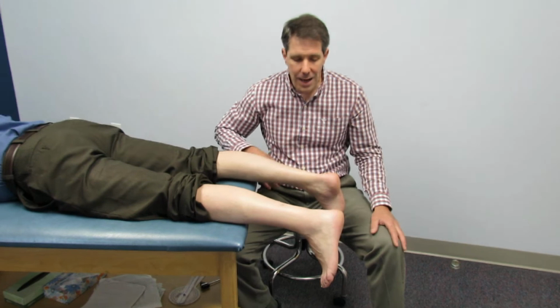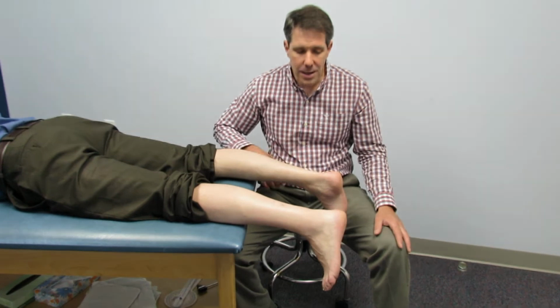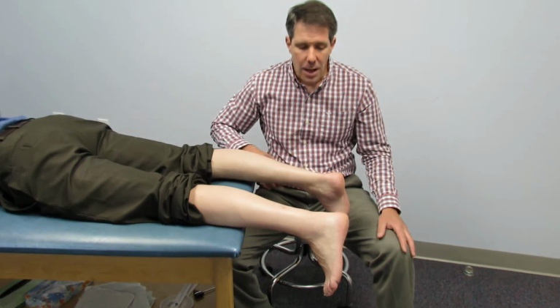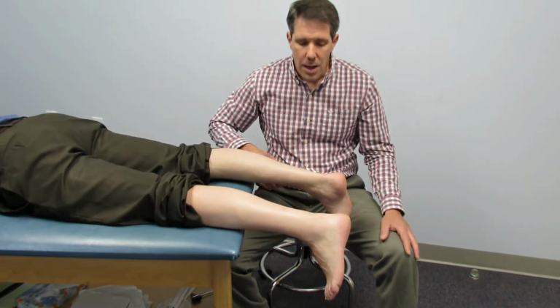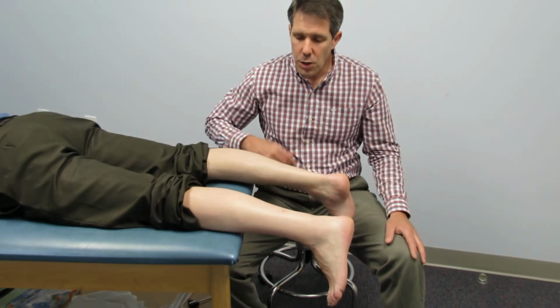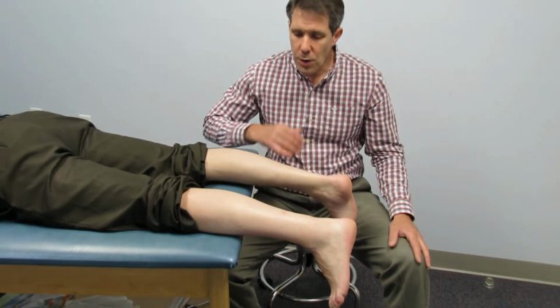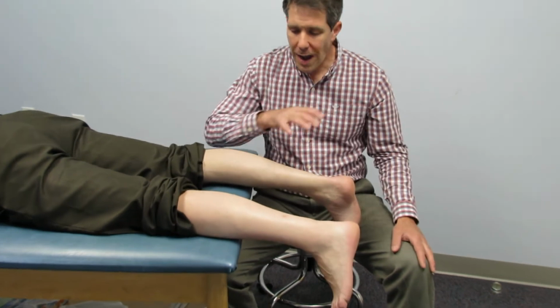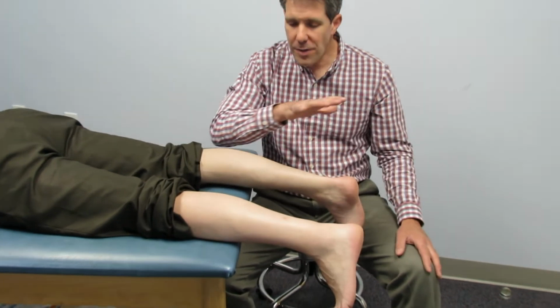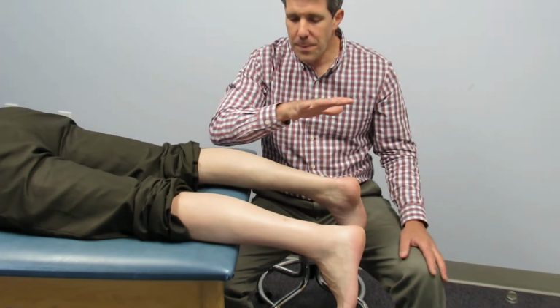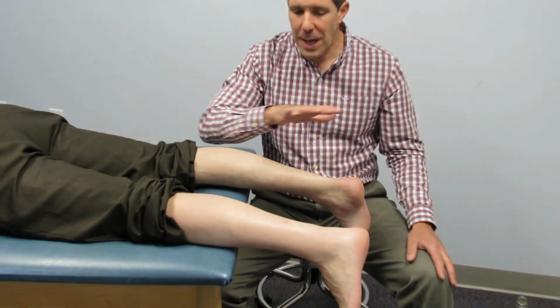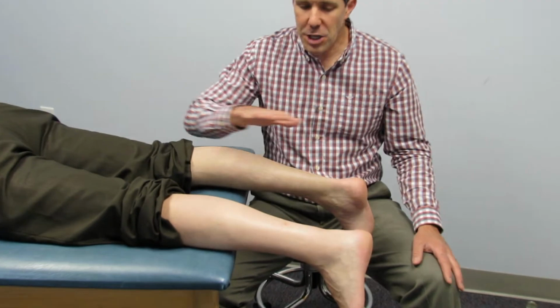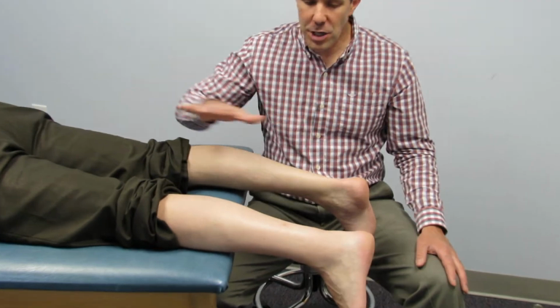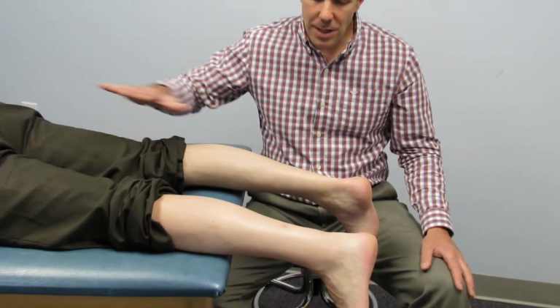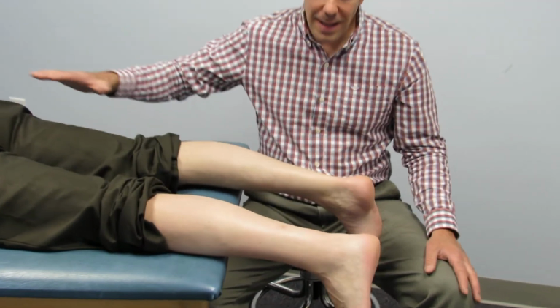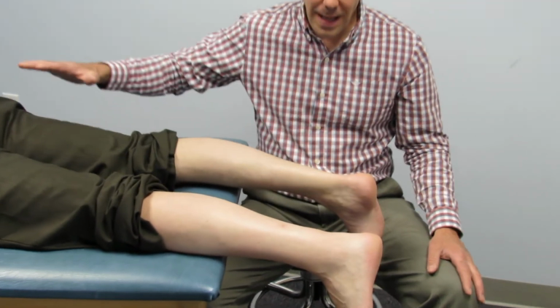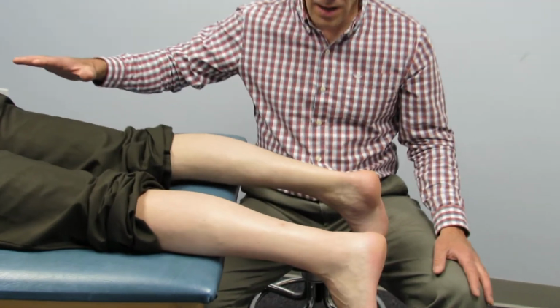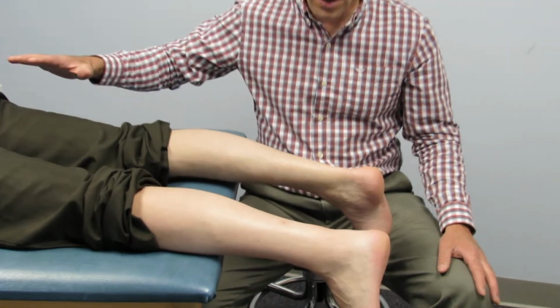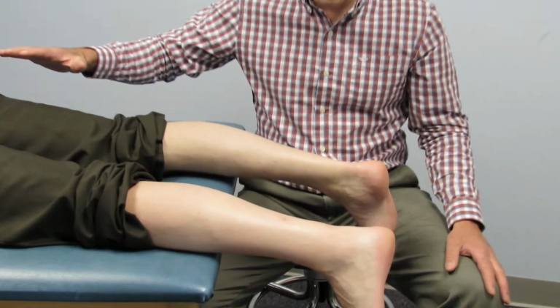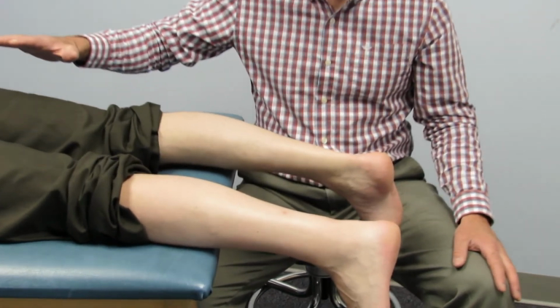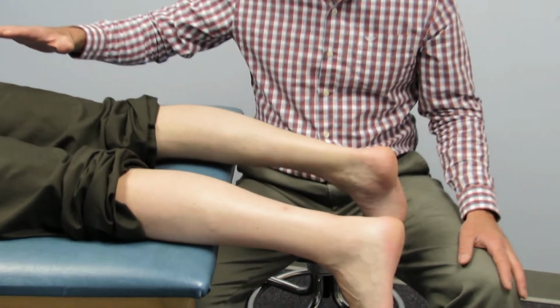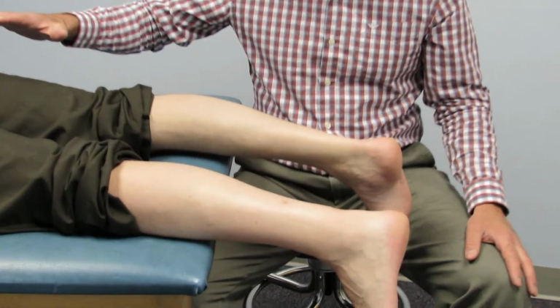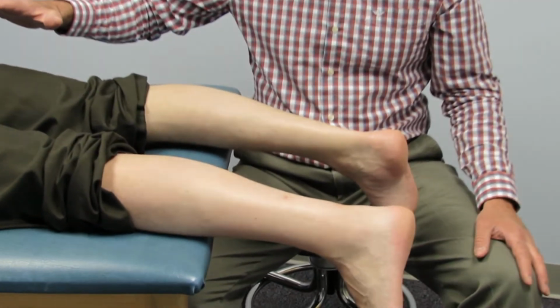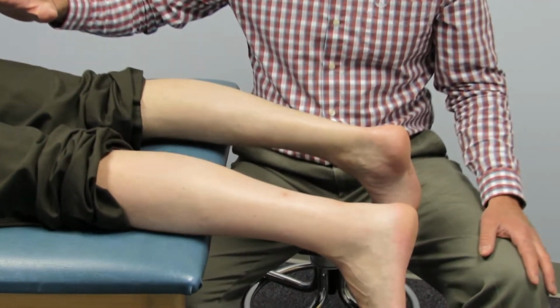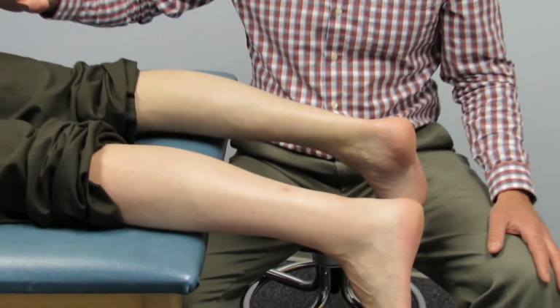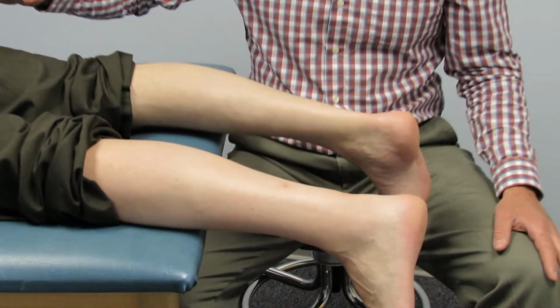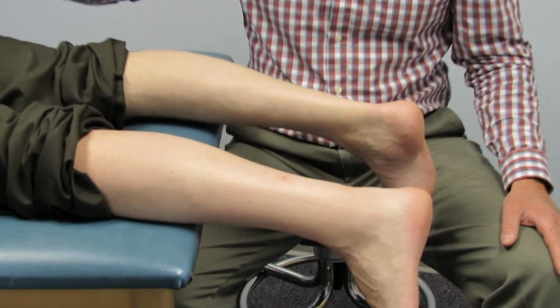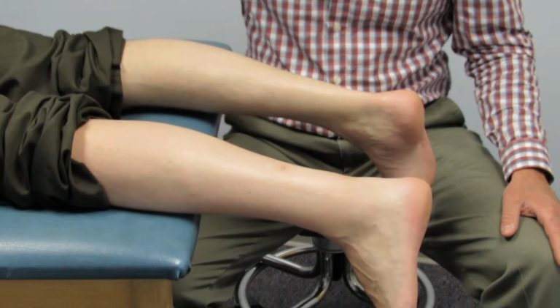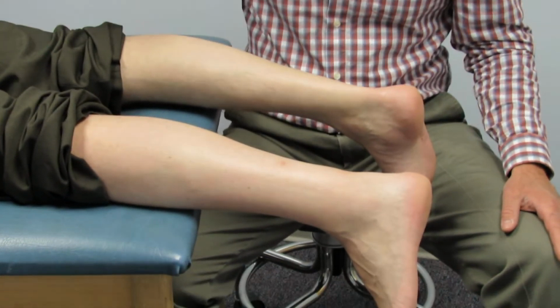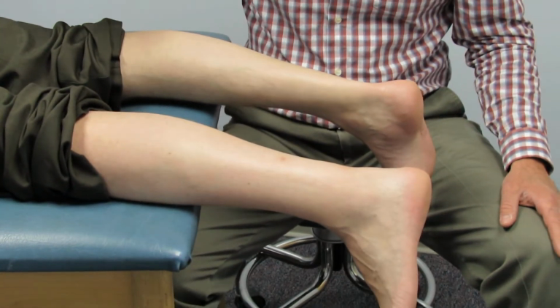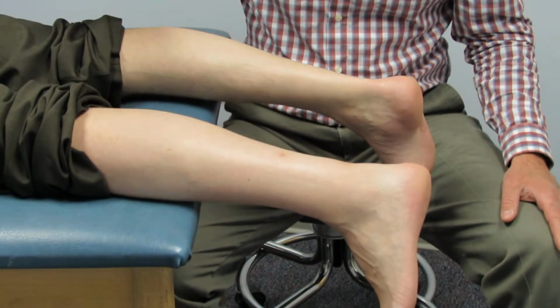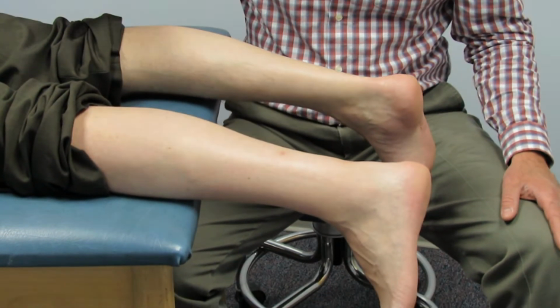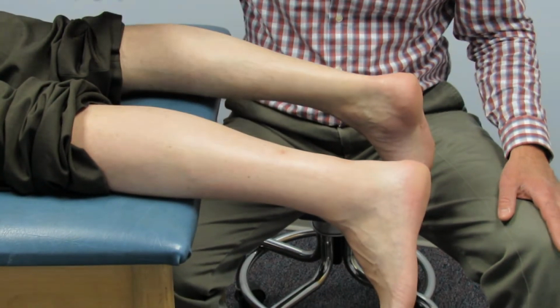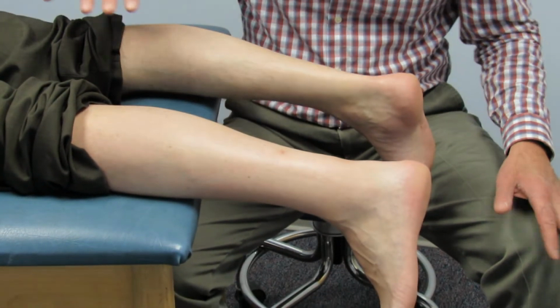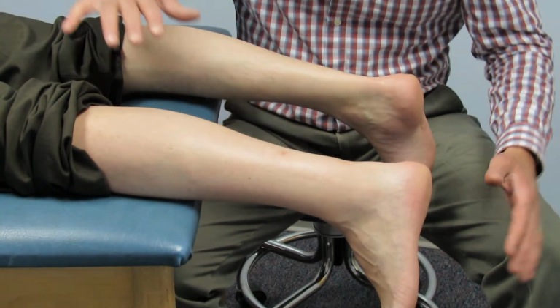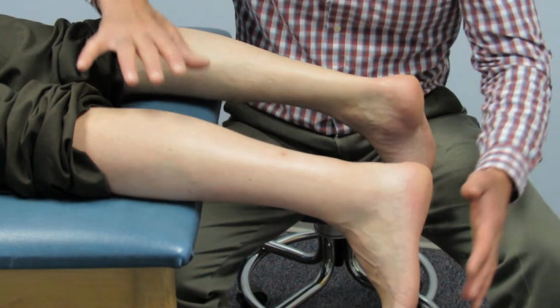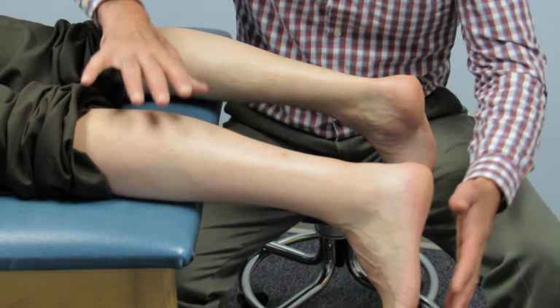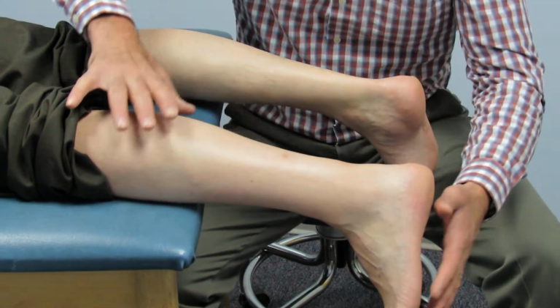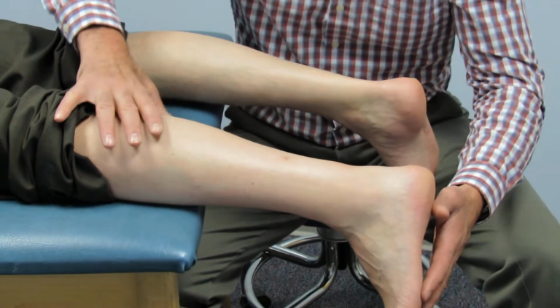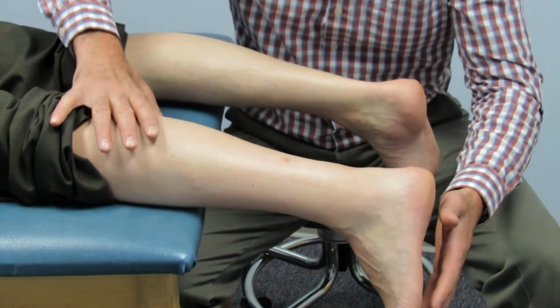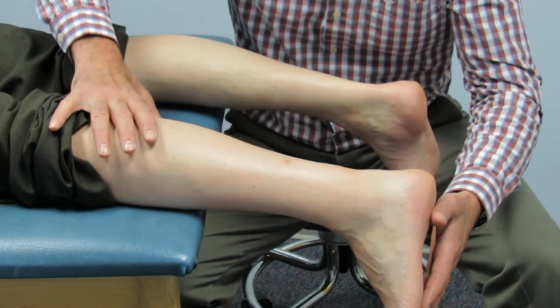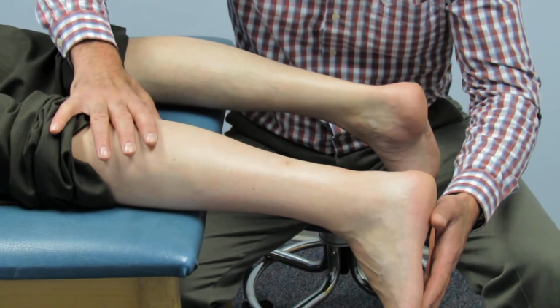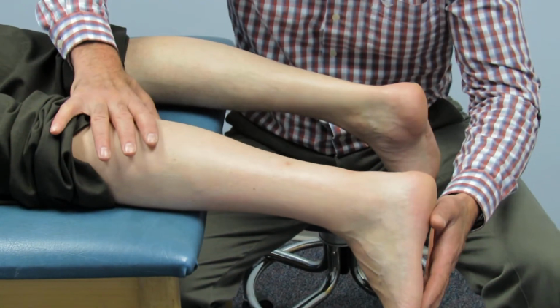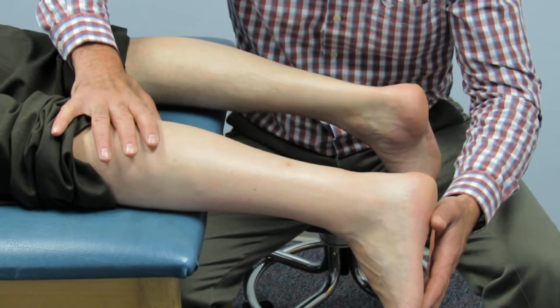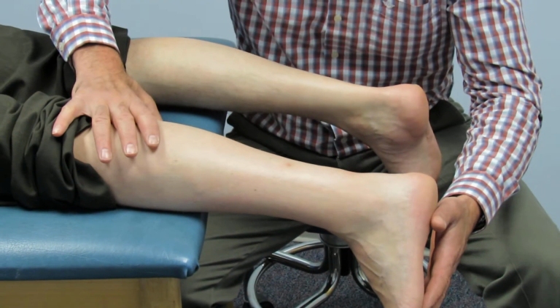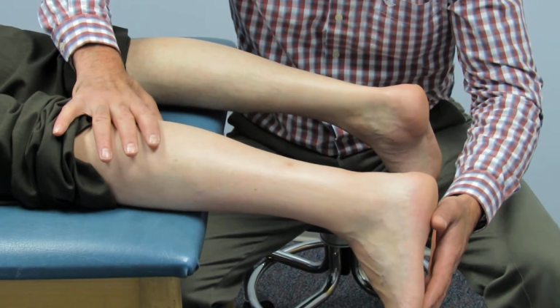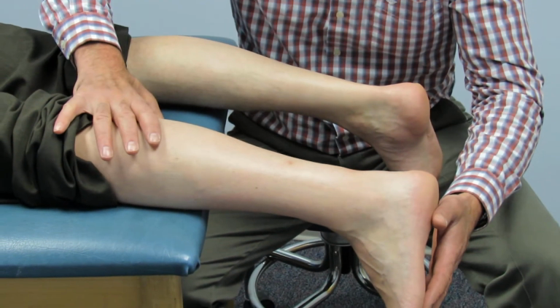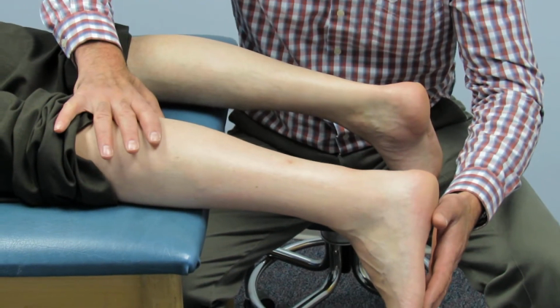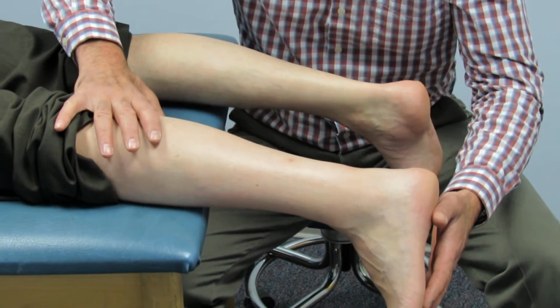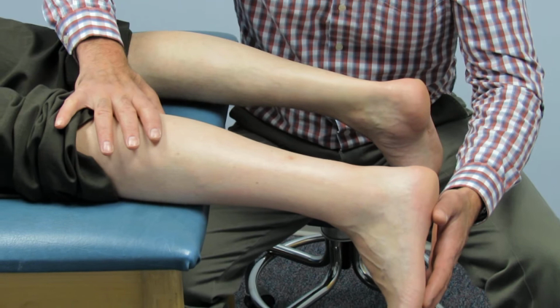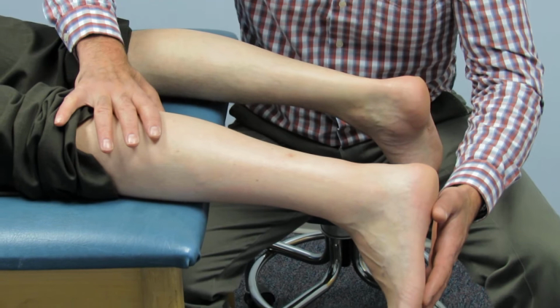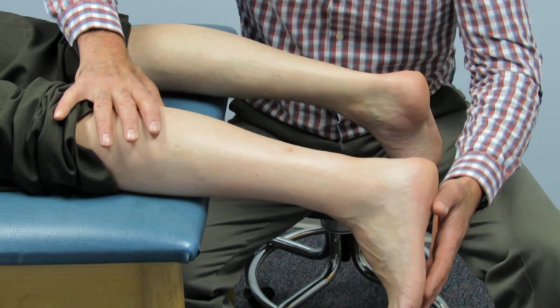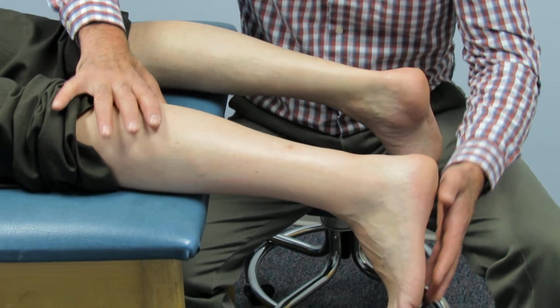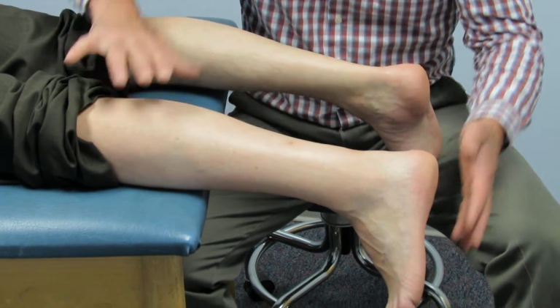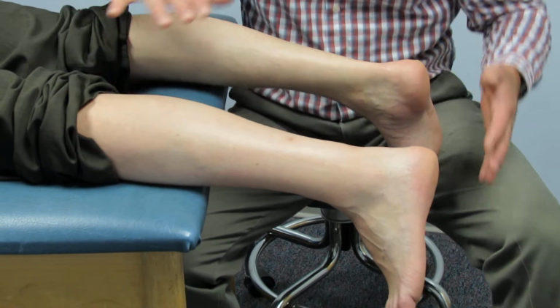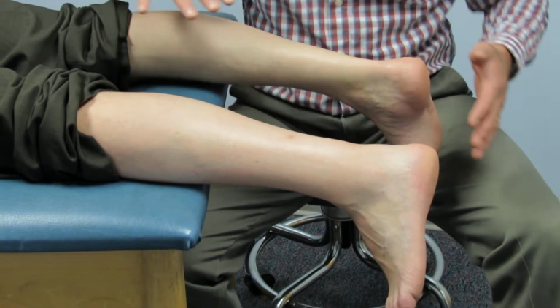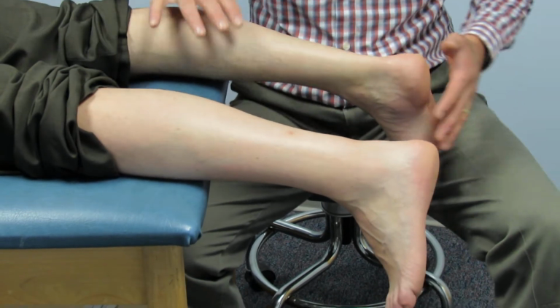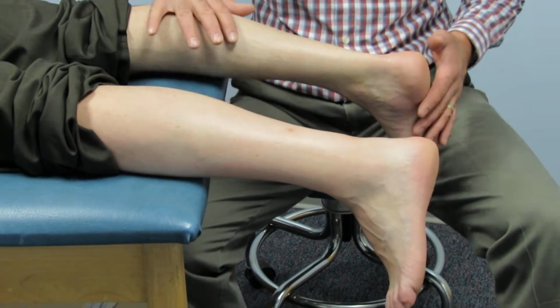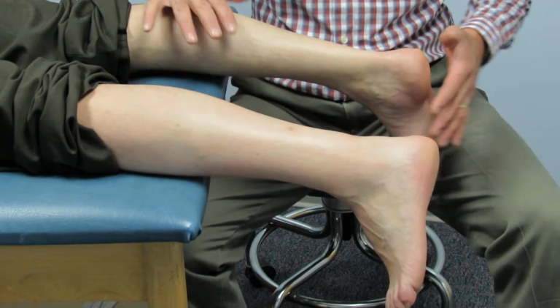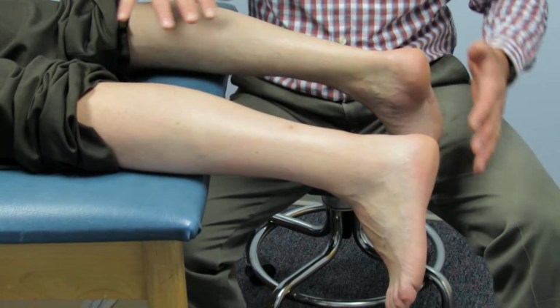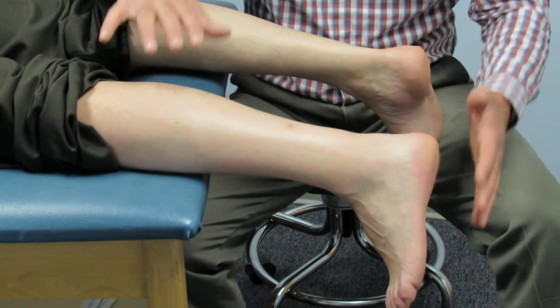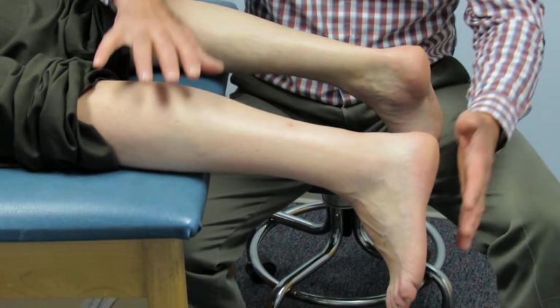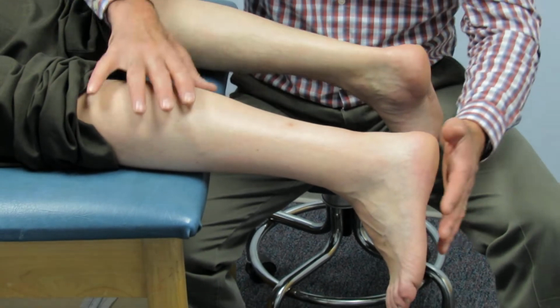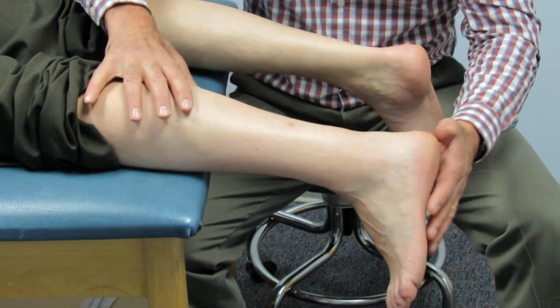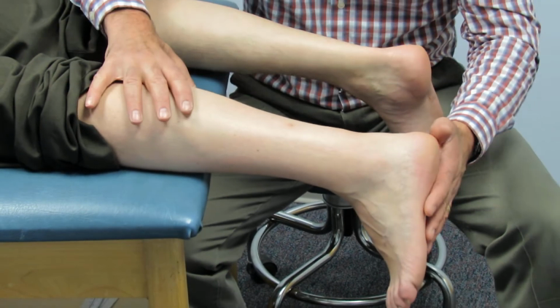You have the patient lay on the table on their stomach so that the foot is hanging off the table. They need to be relaxed.